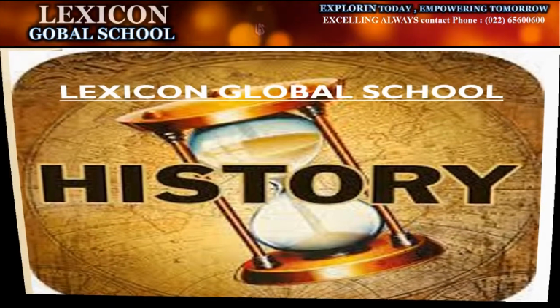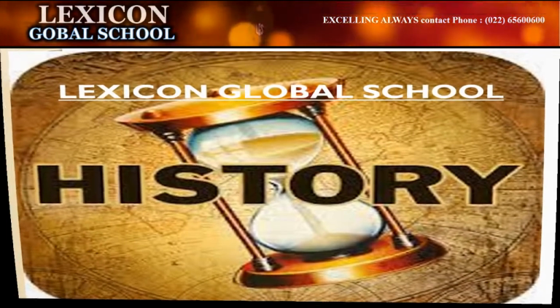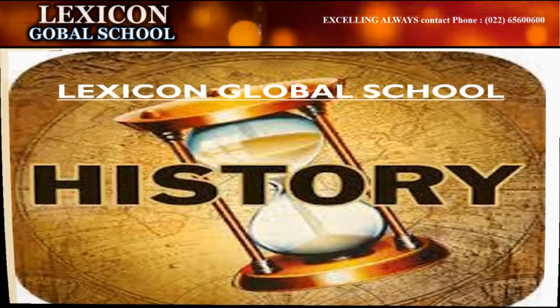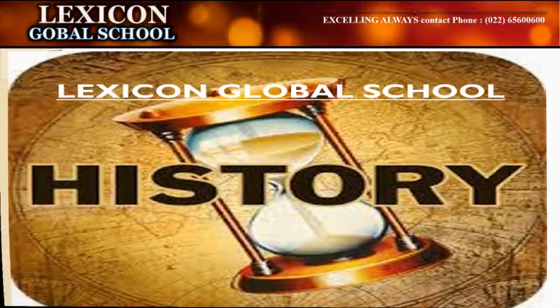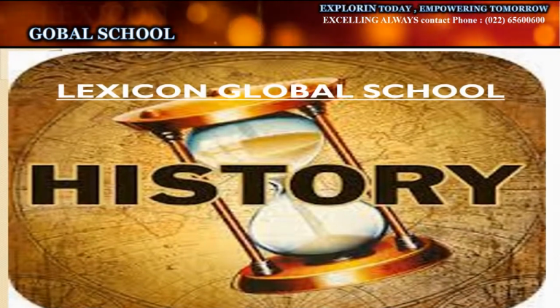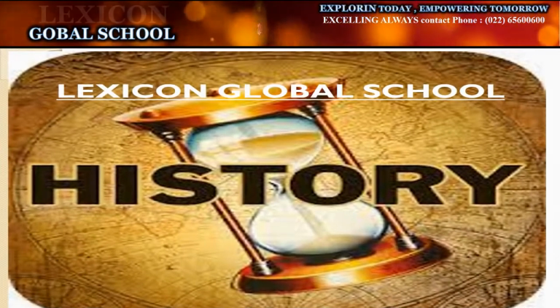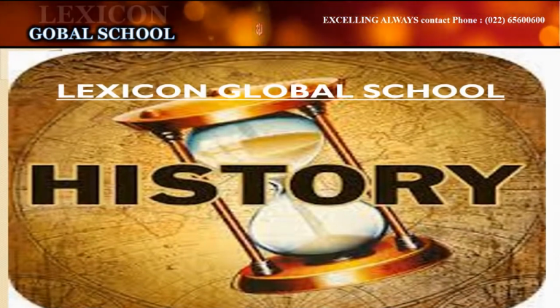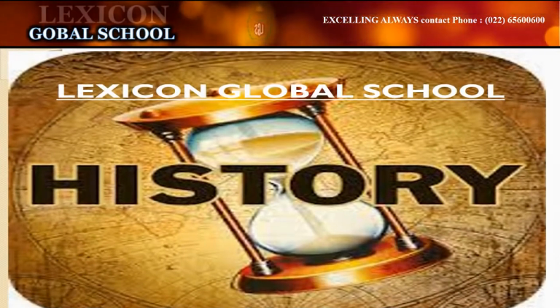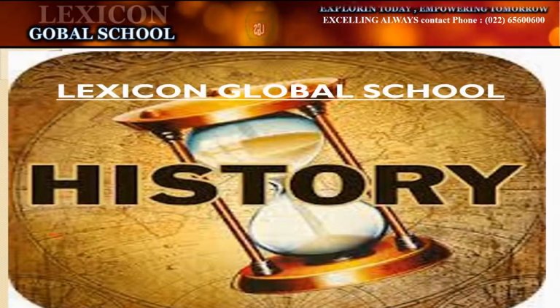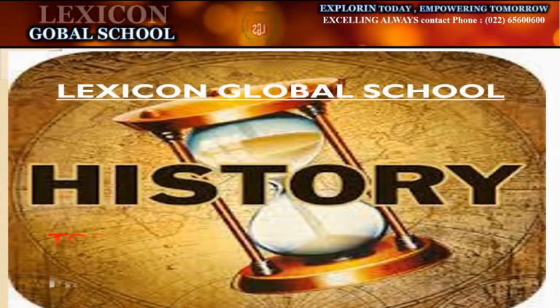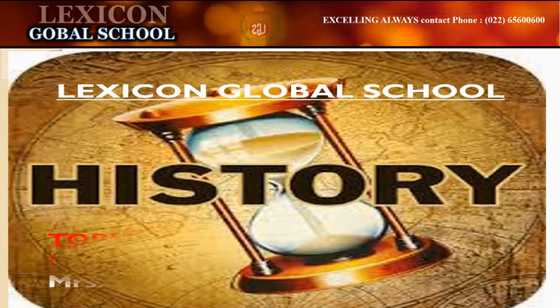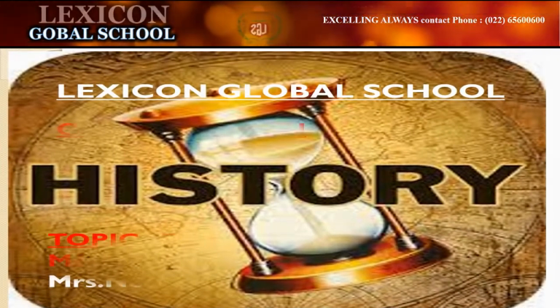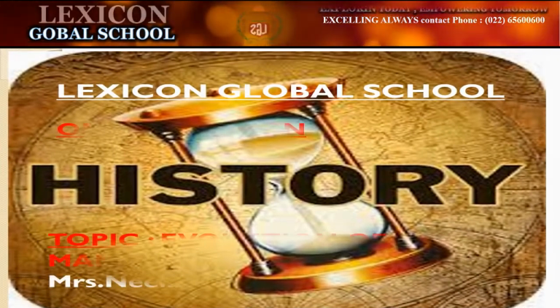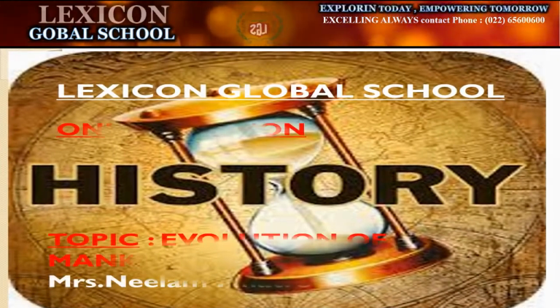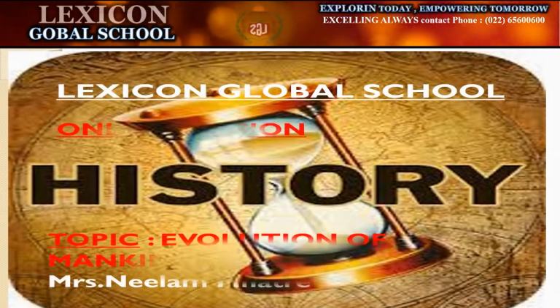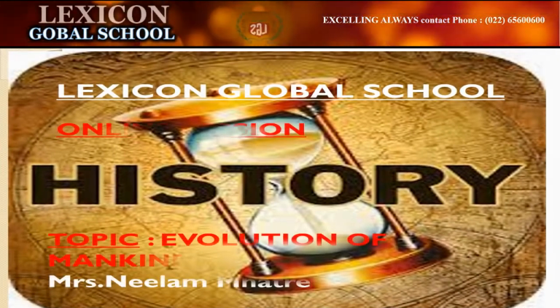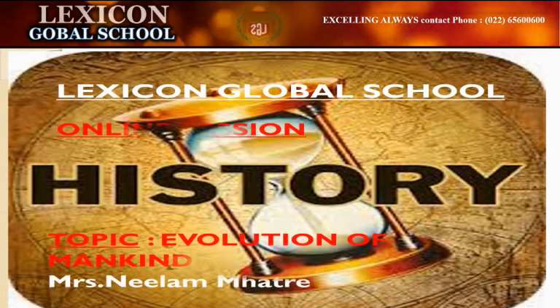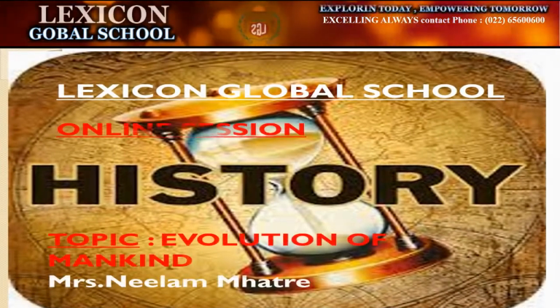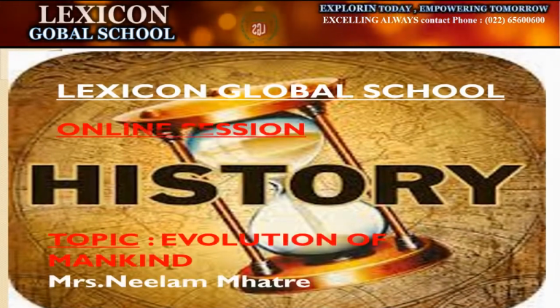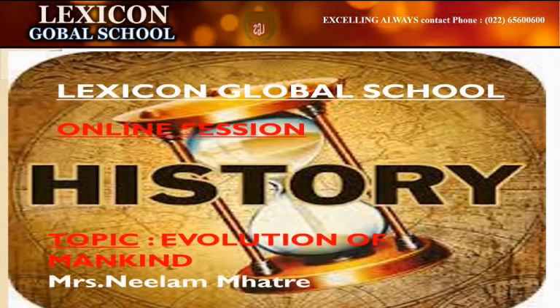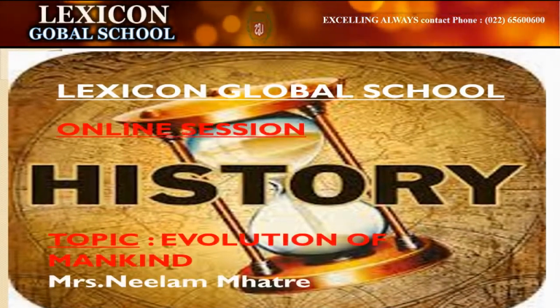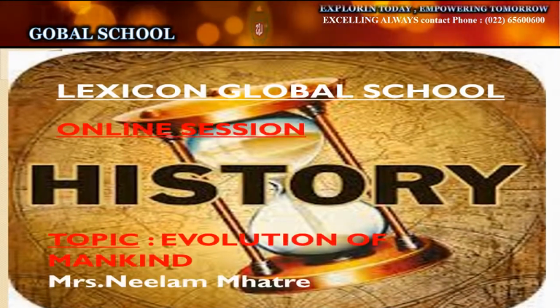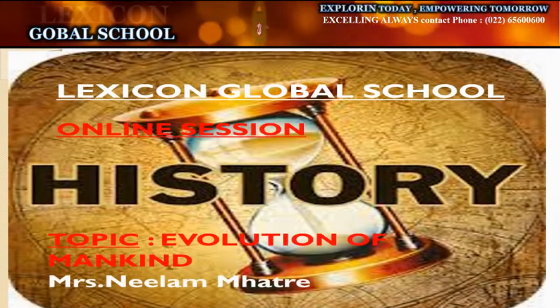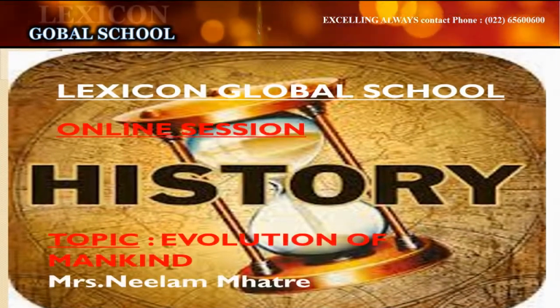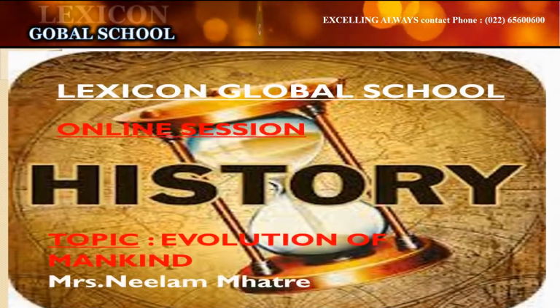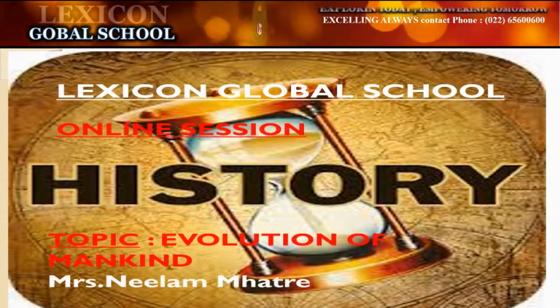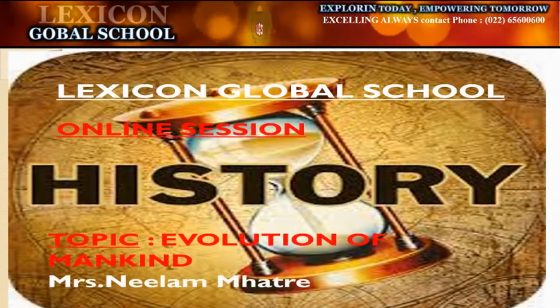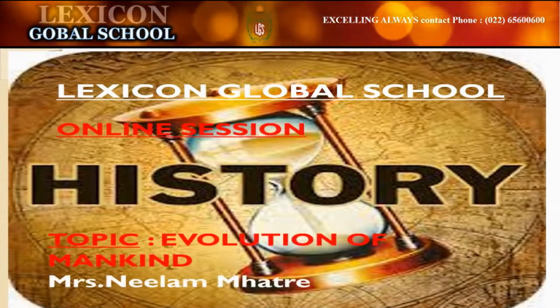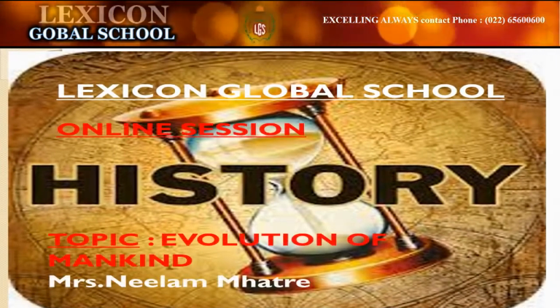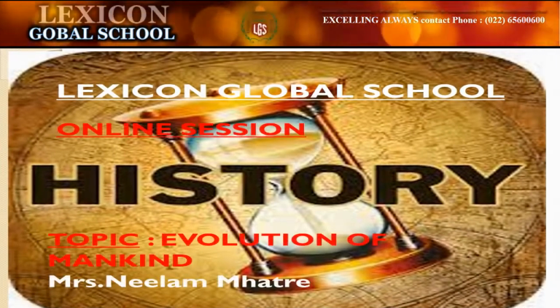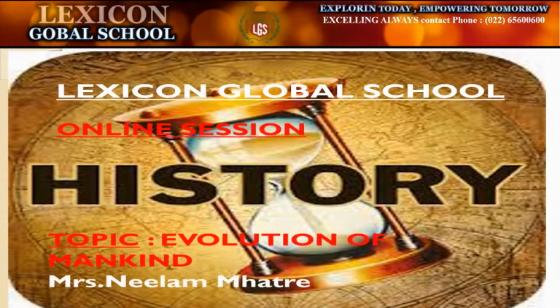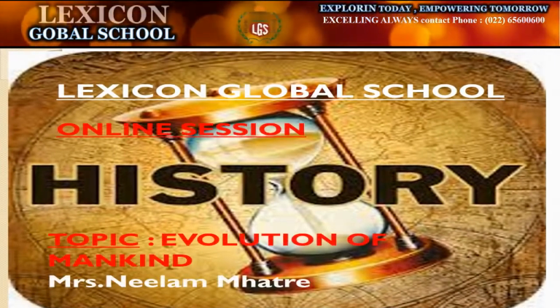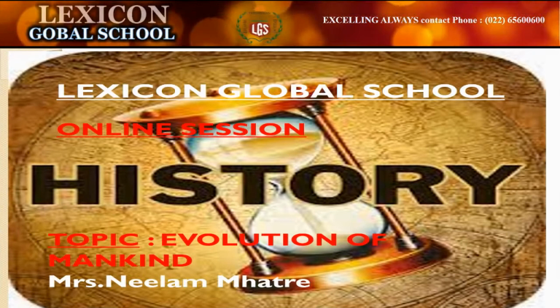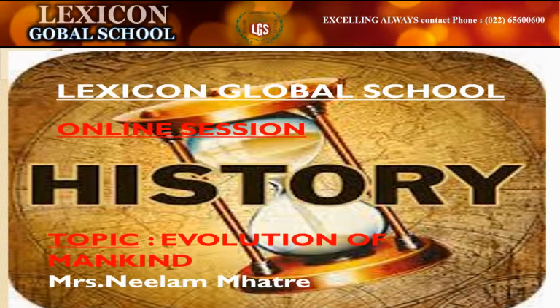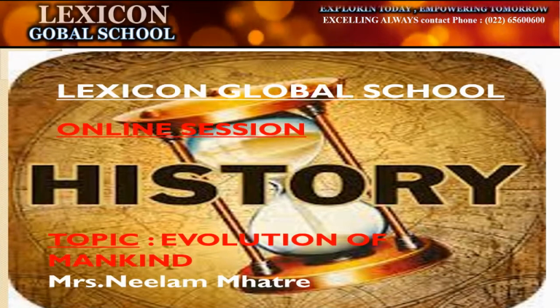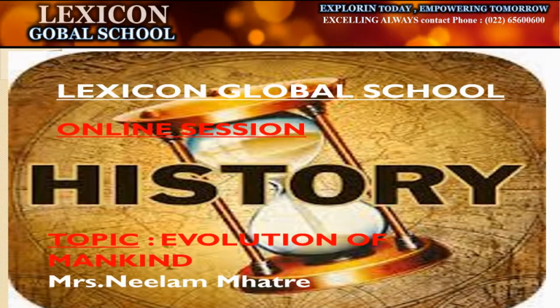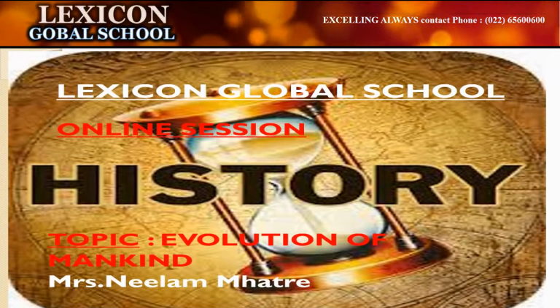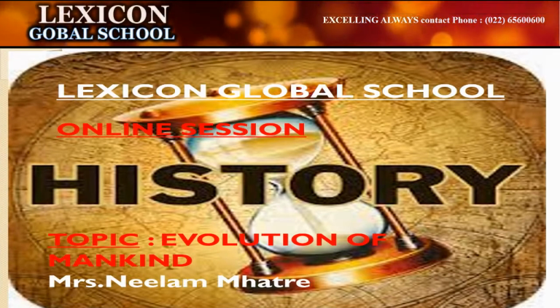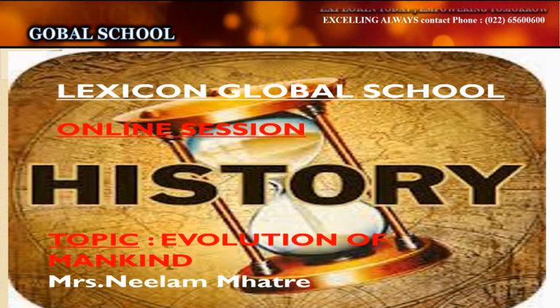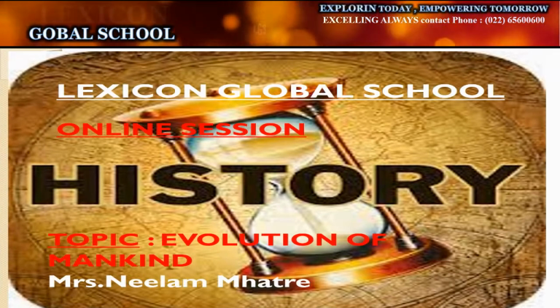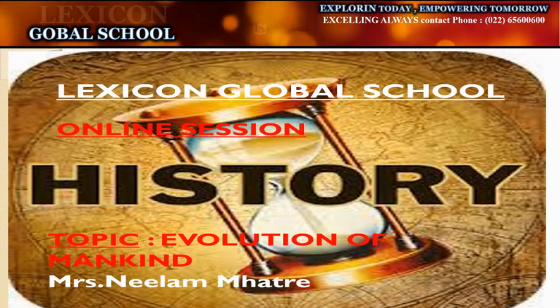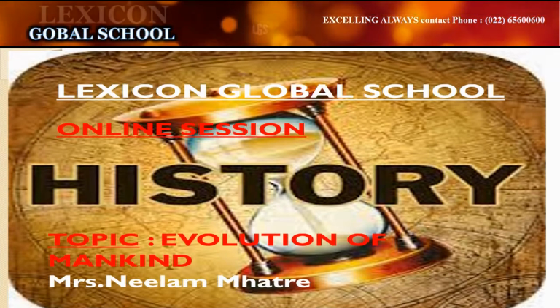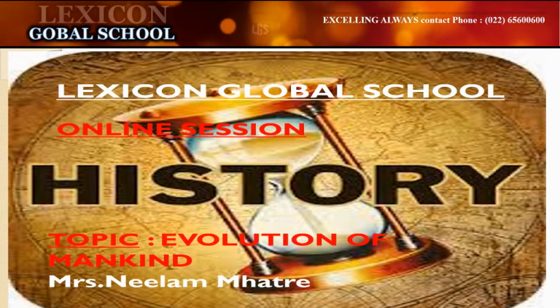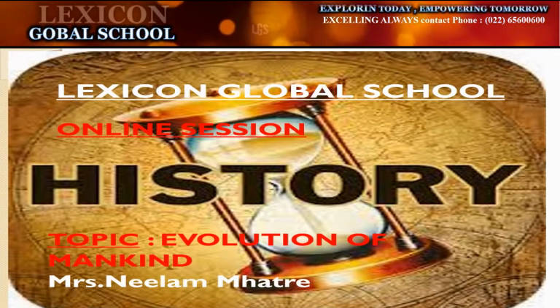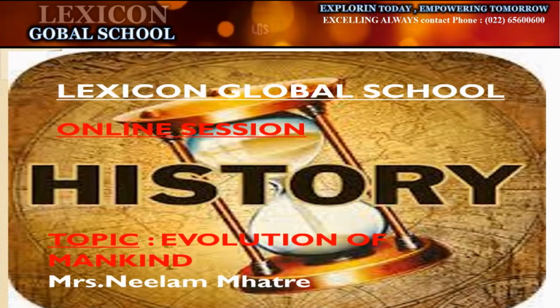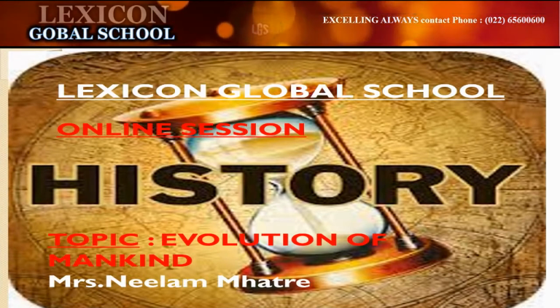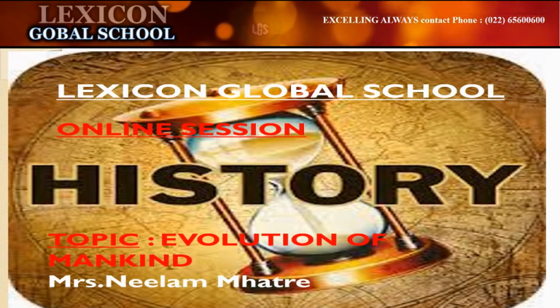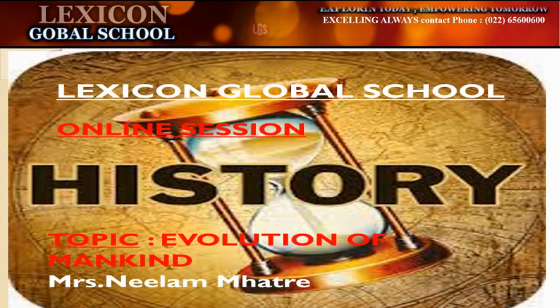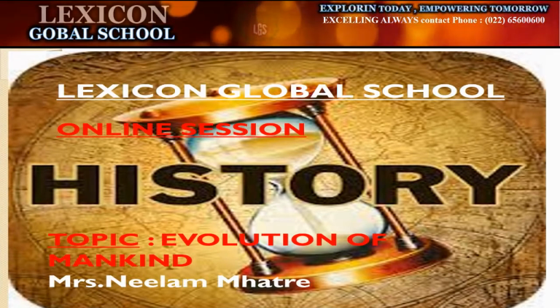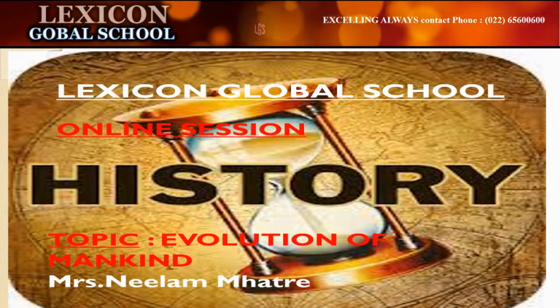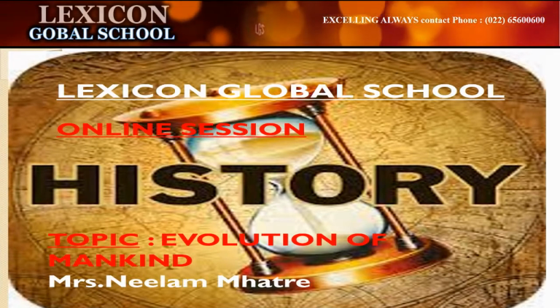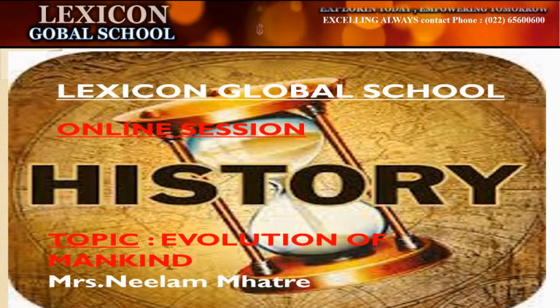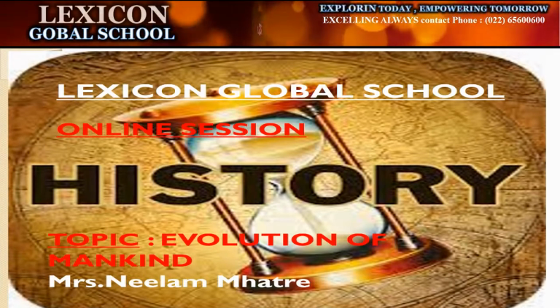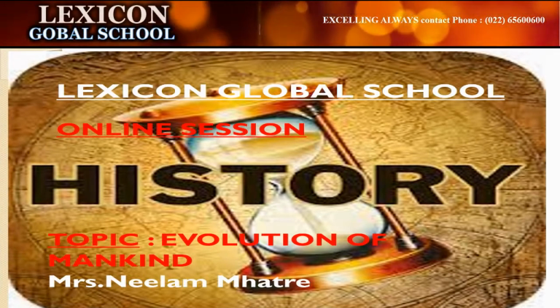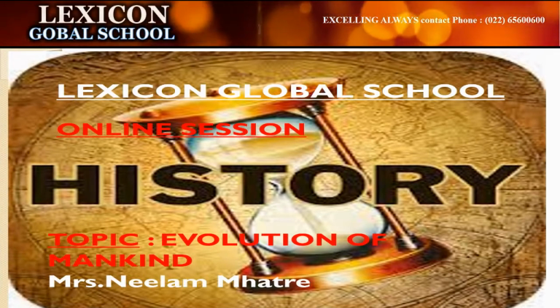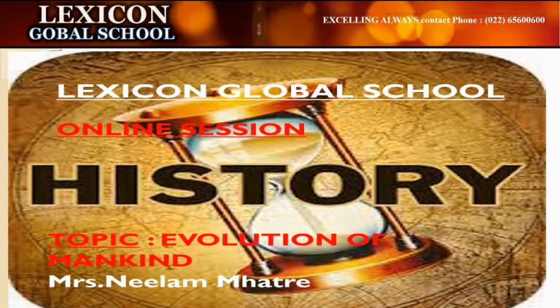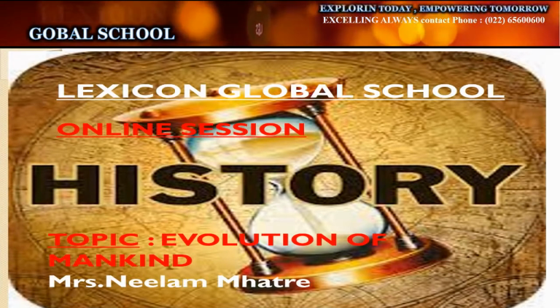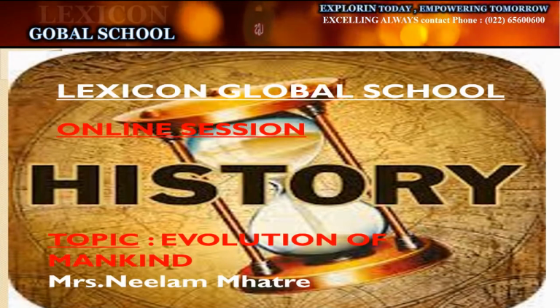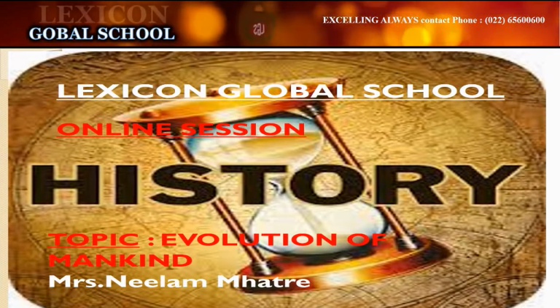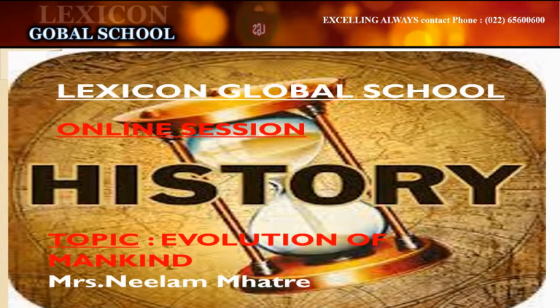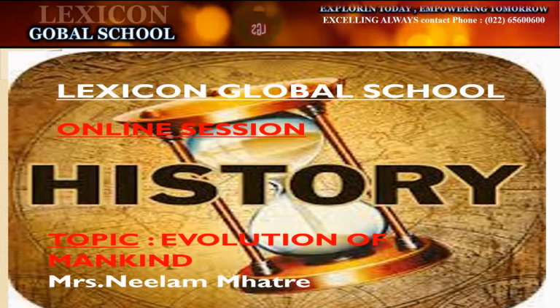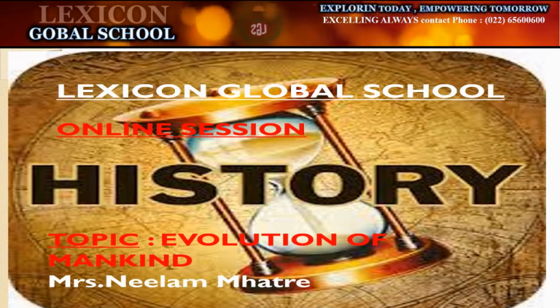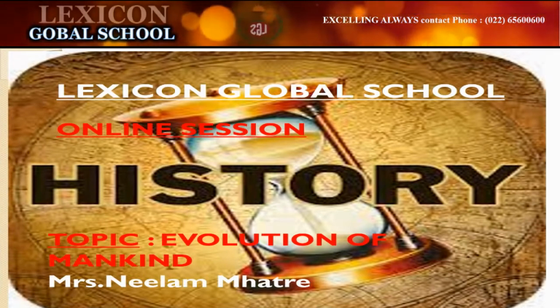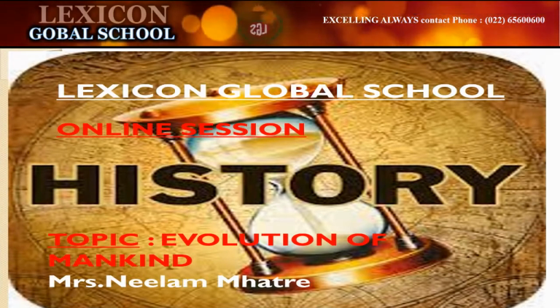Good morning children. Welcome to the online session of history. Our today's topic is evolution of mankind.